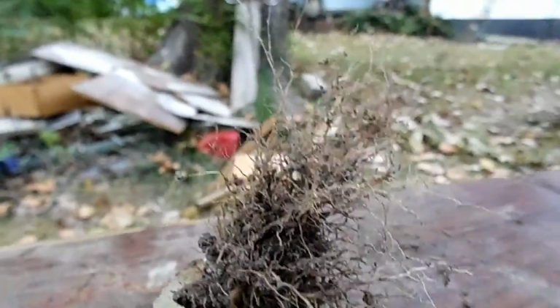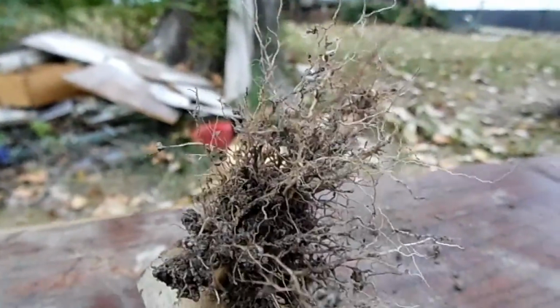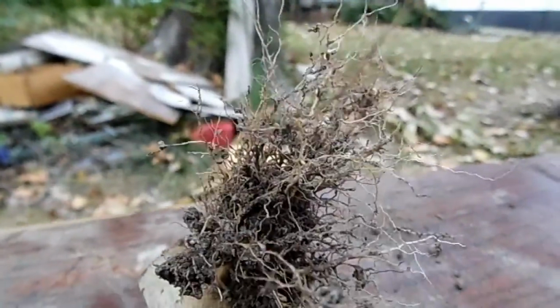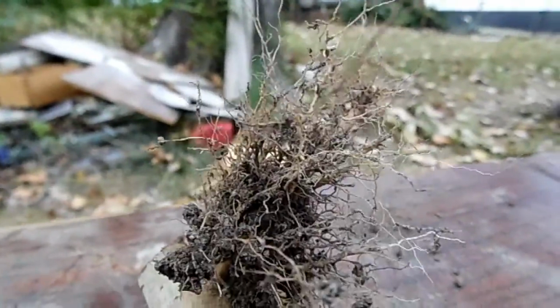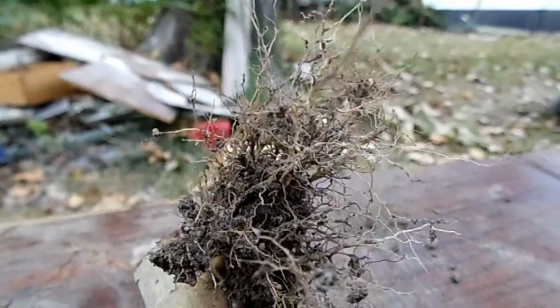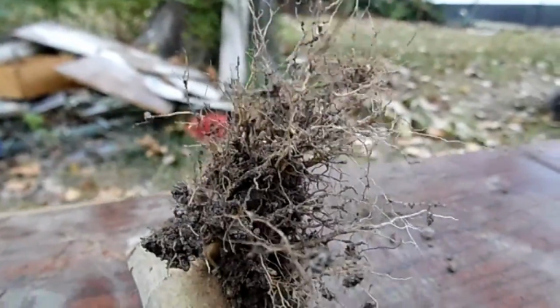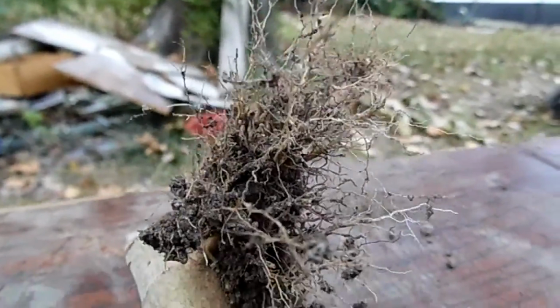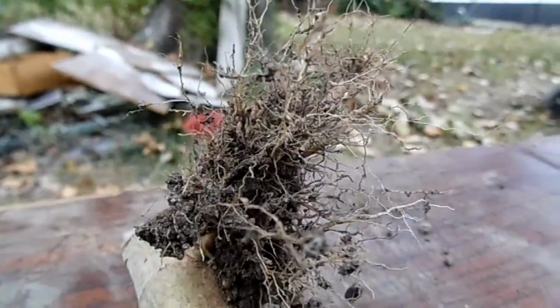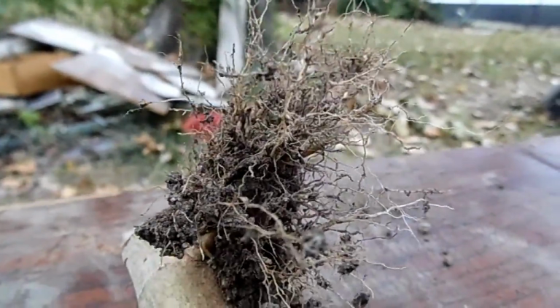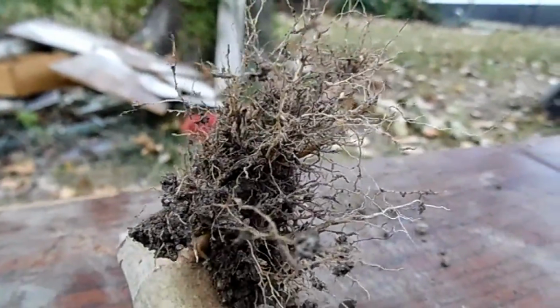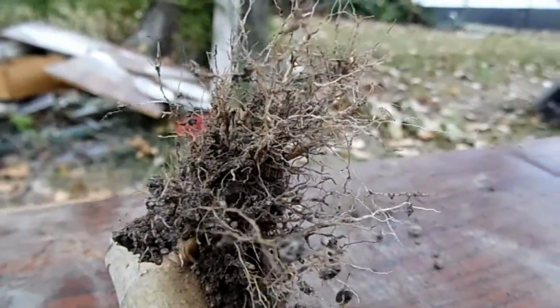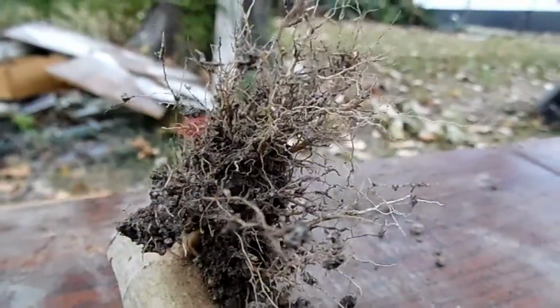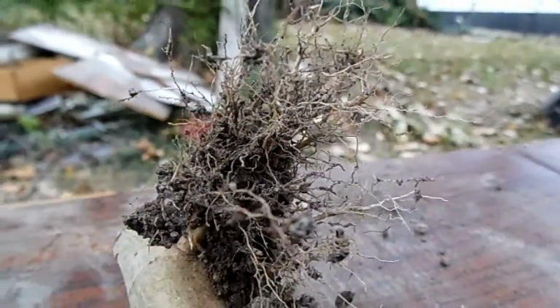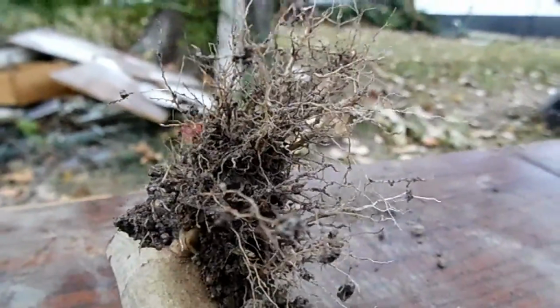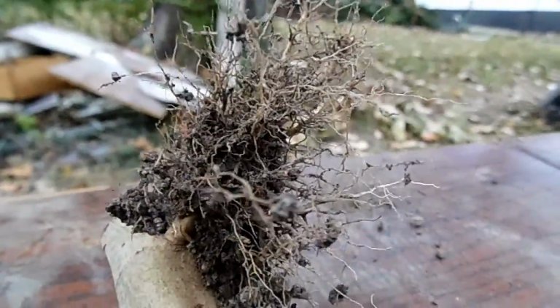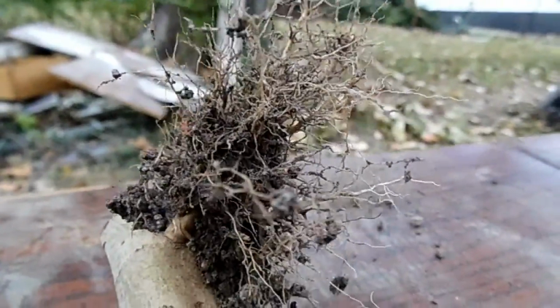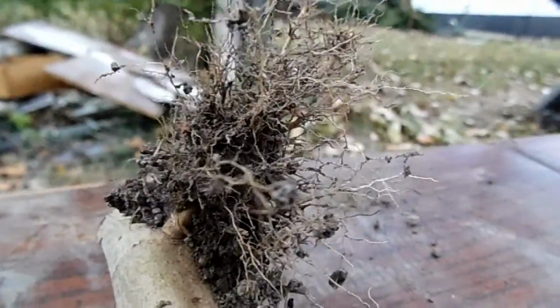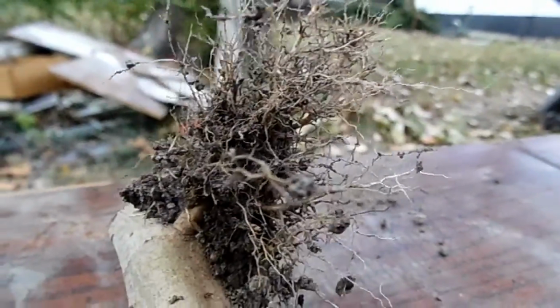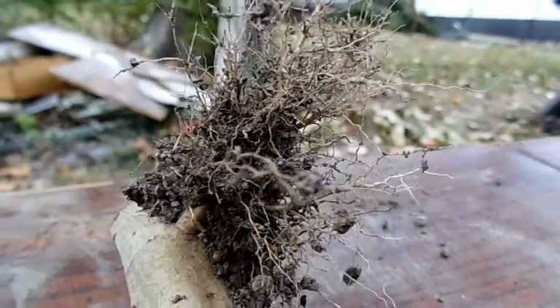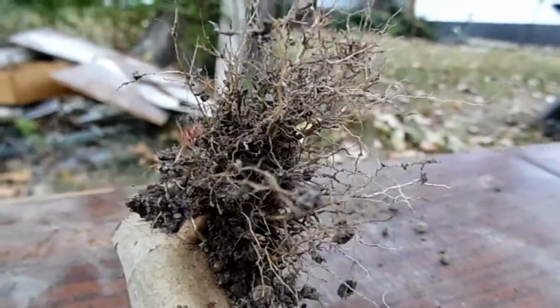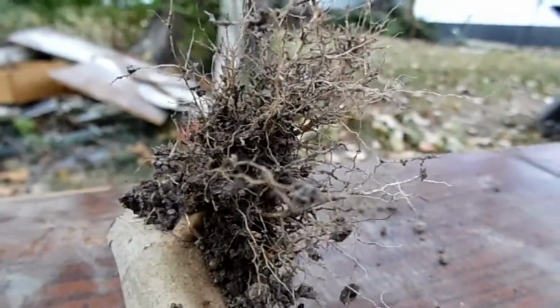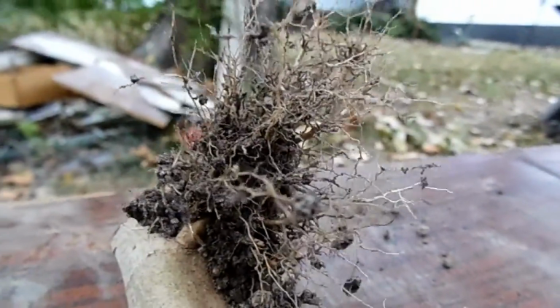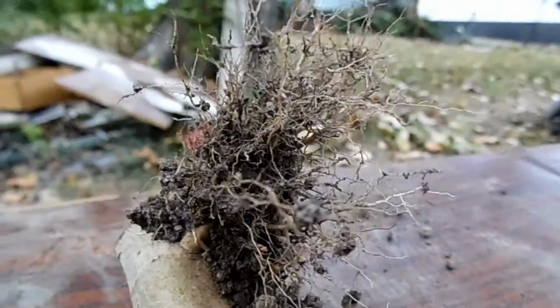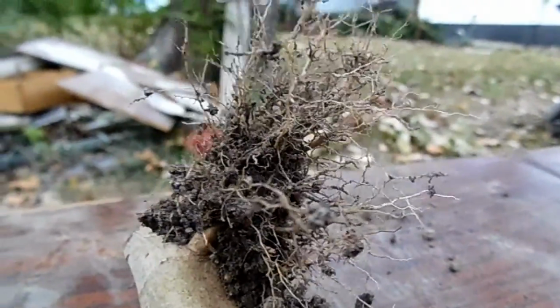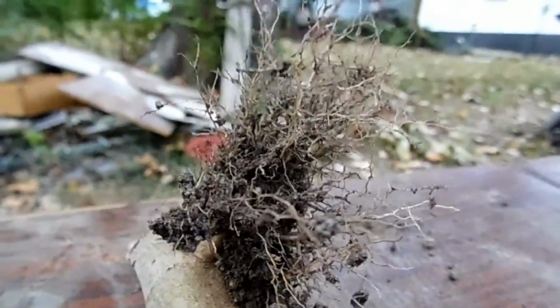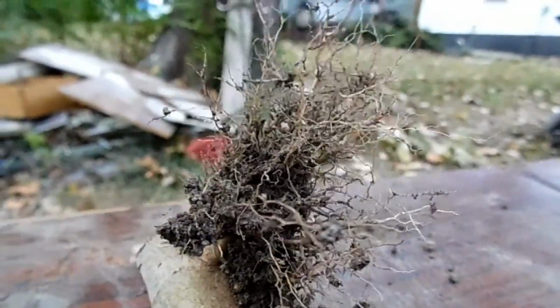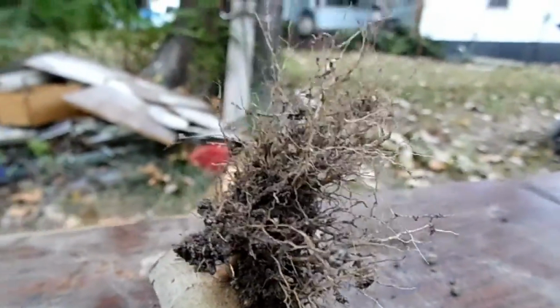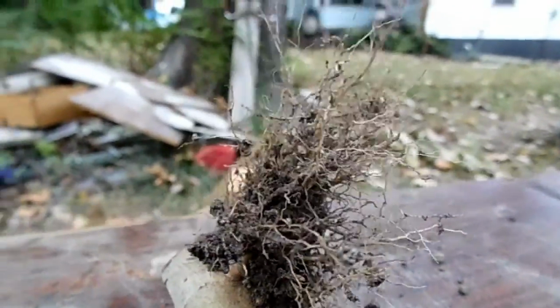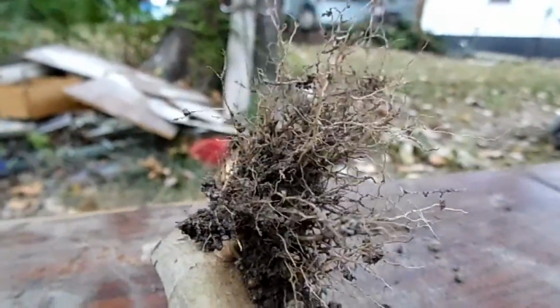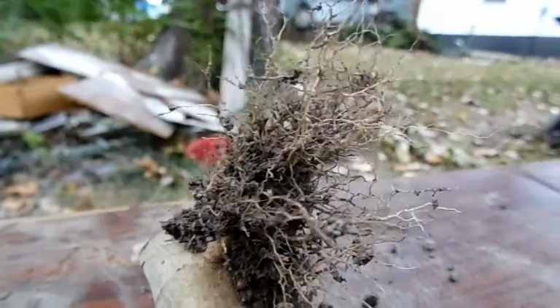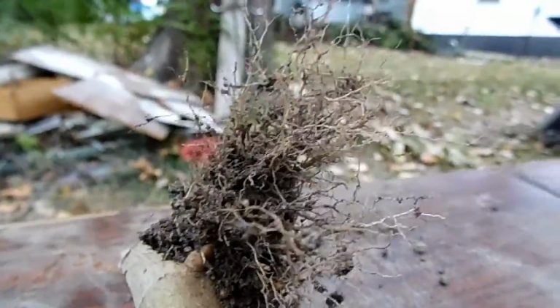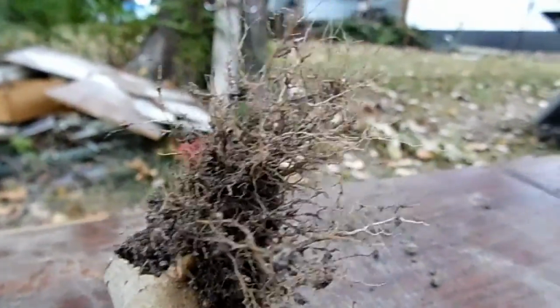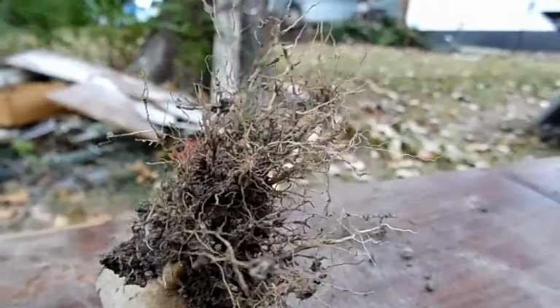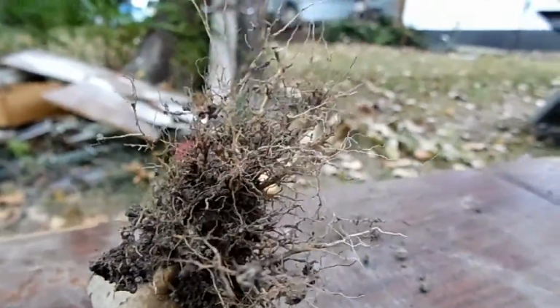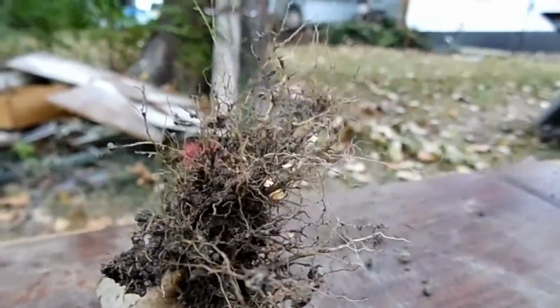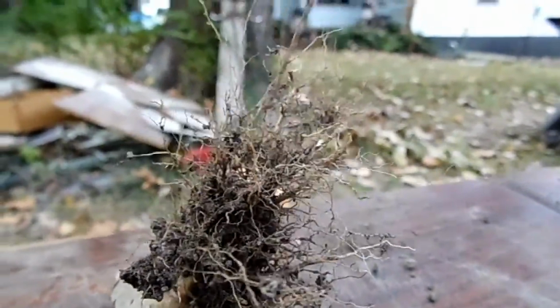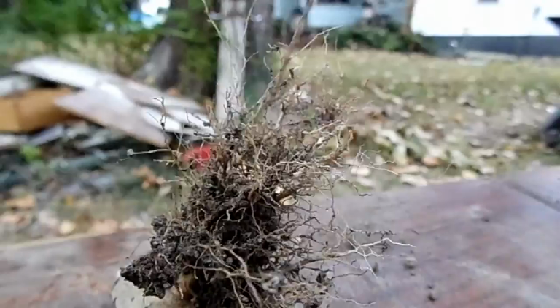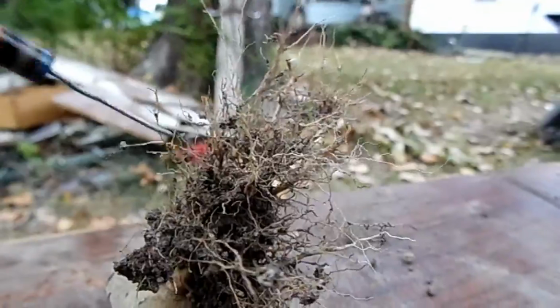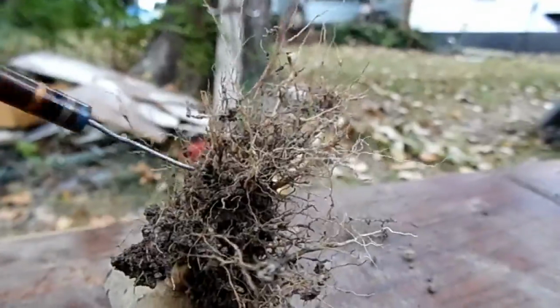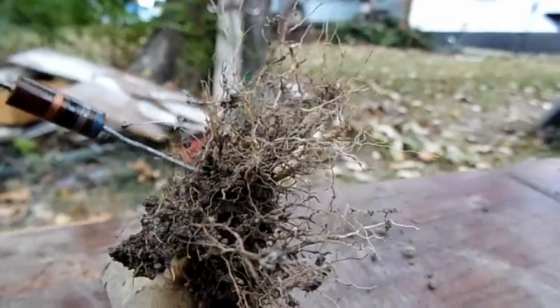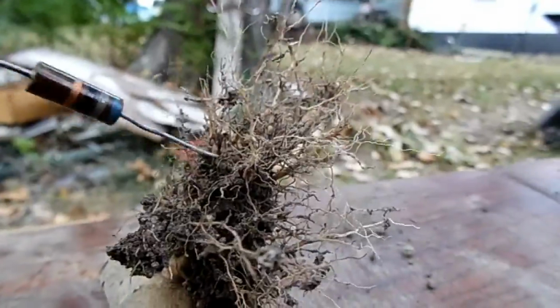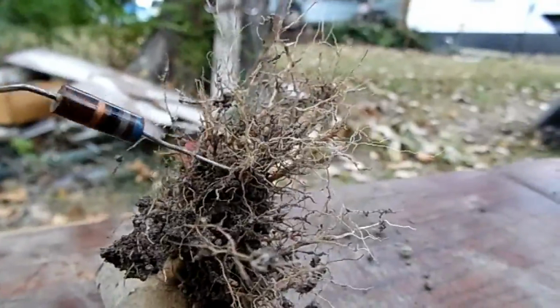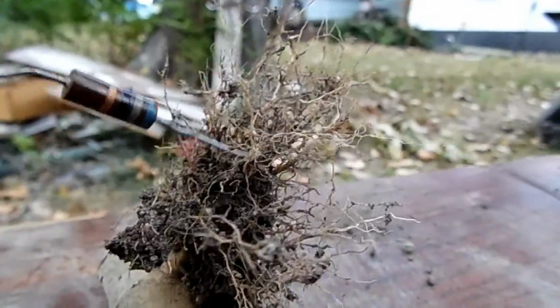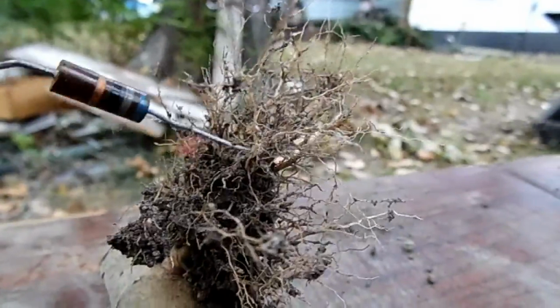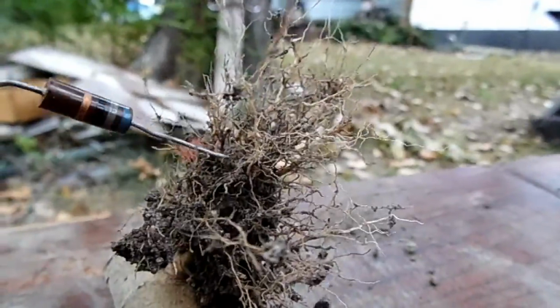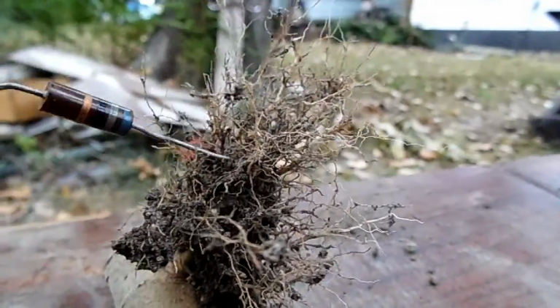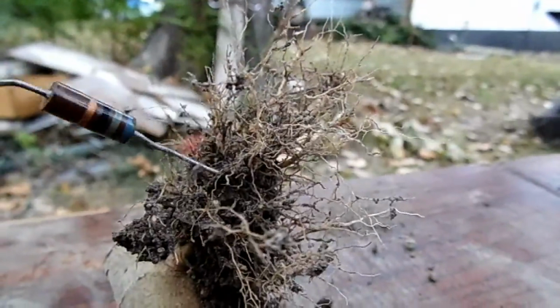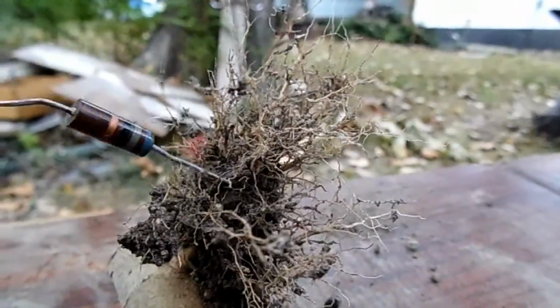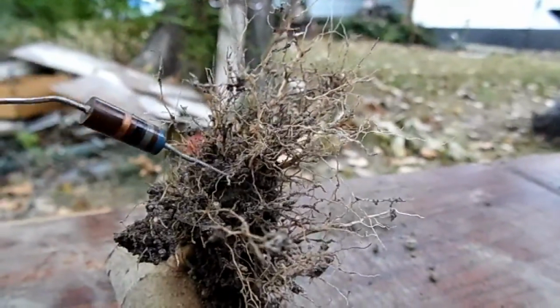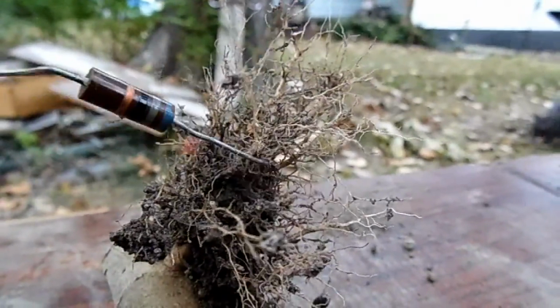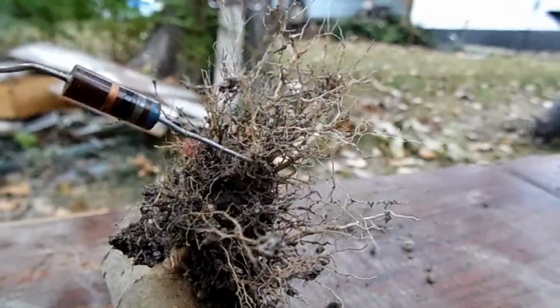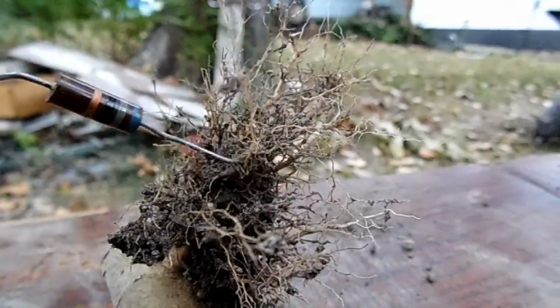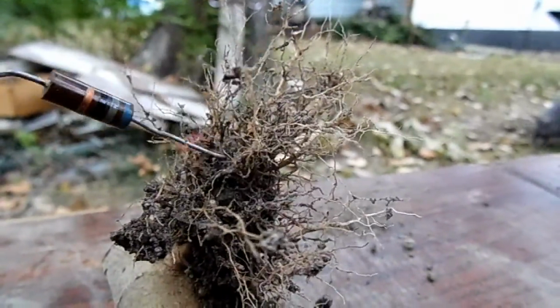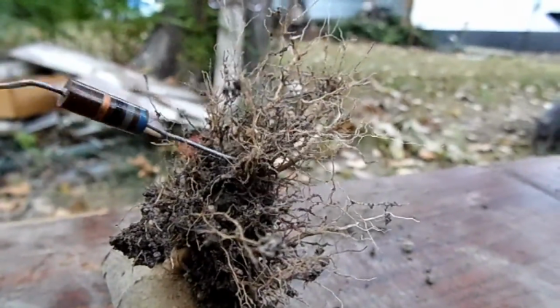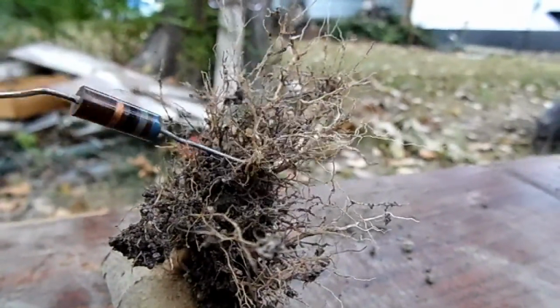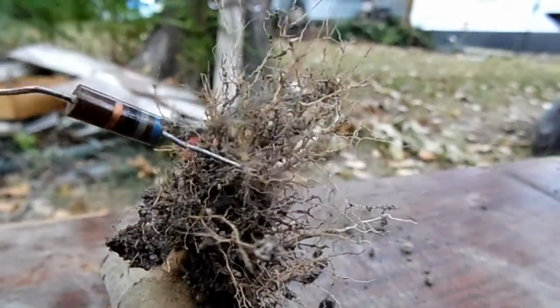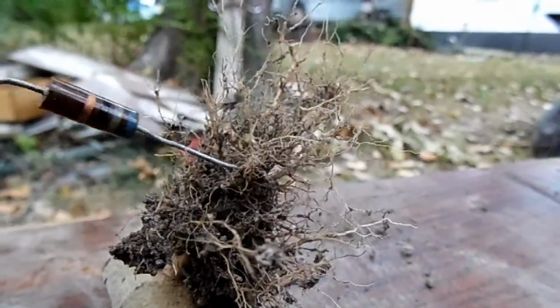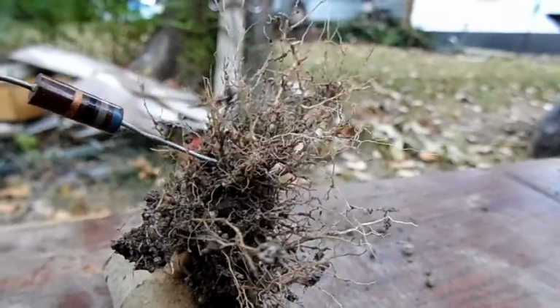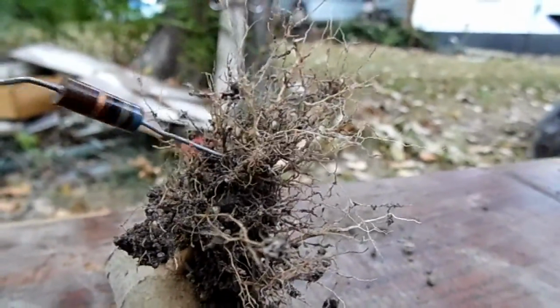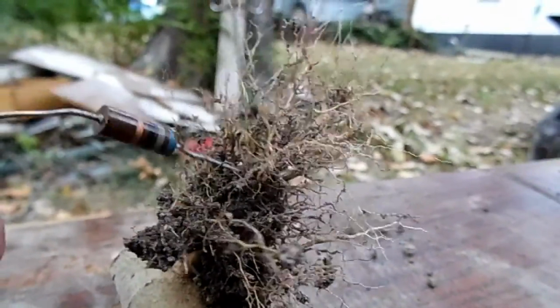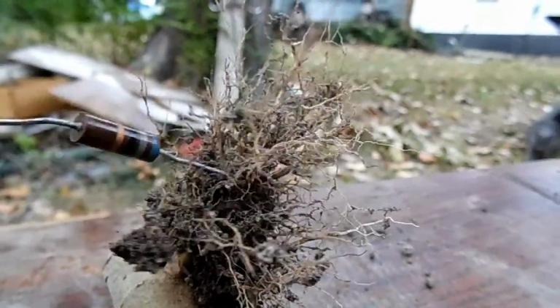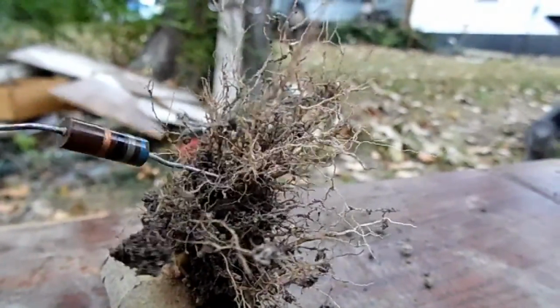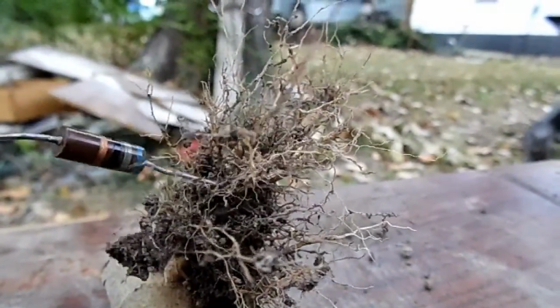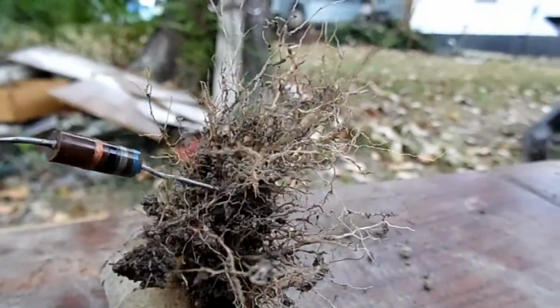It's funny how weeds look a lot like trees and stuff like that. Down here we have the root system with all the dirt still connected to it.